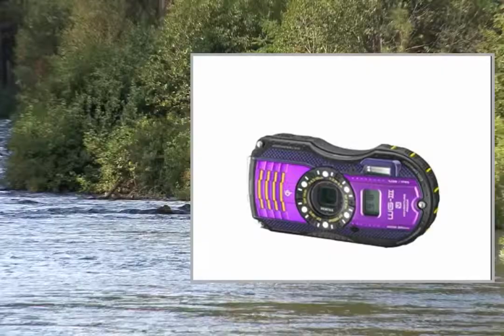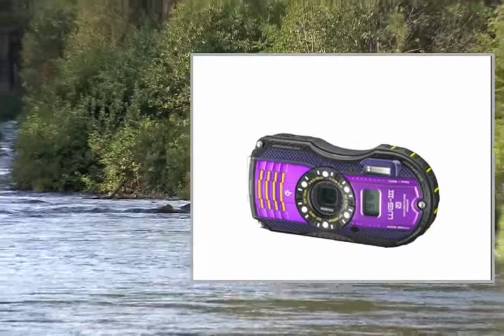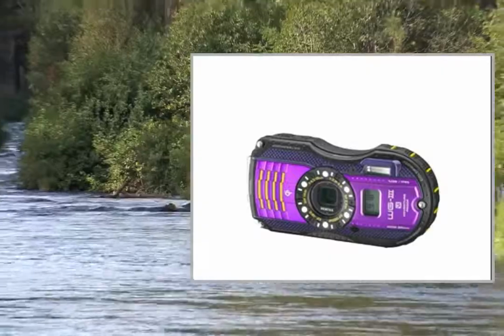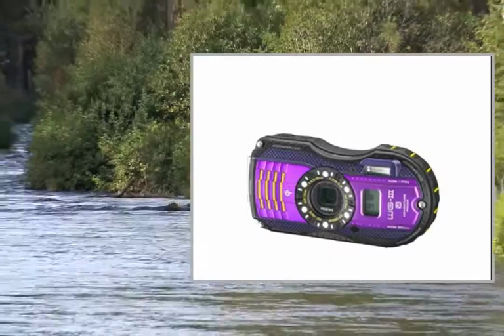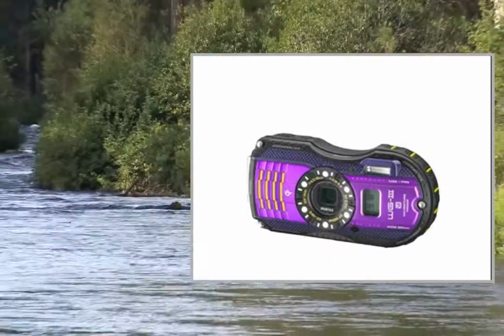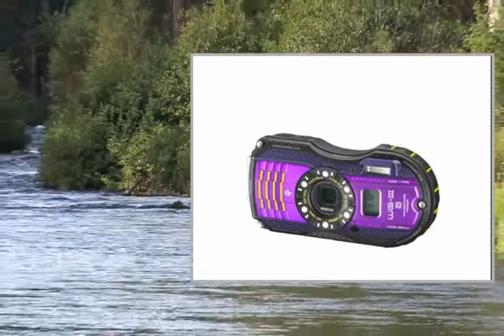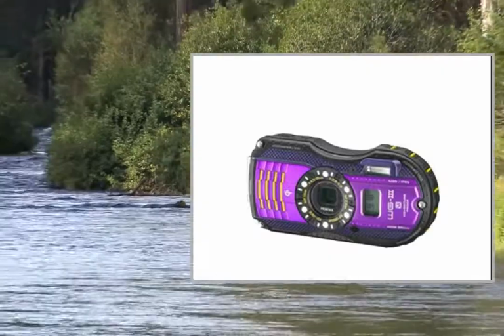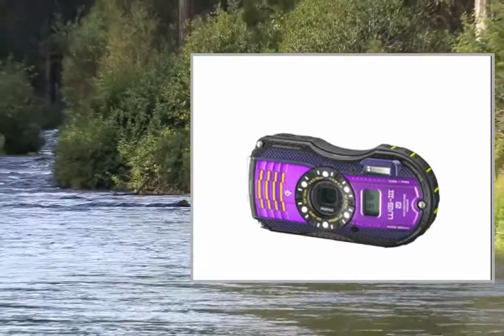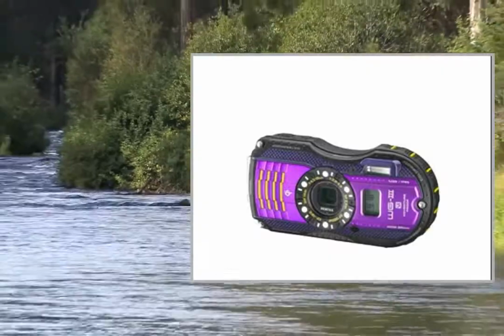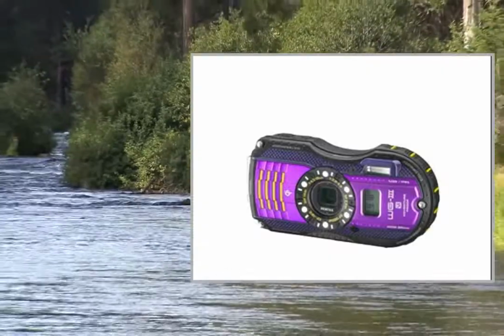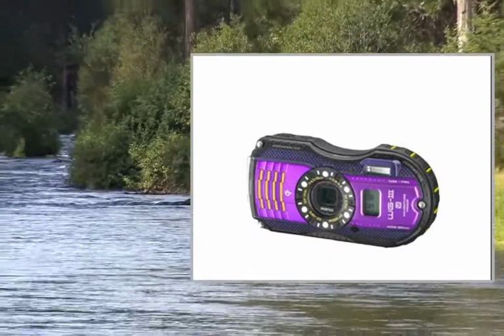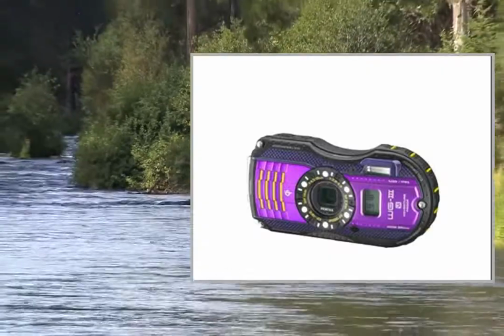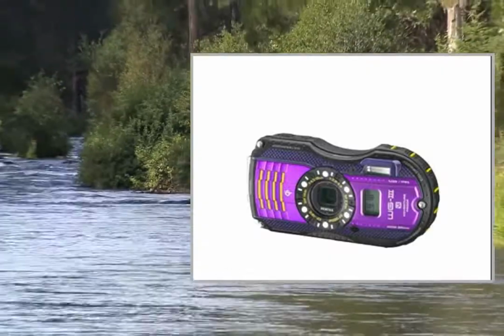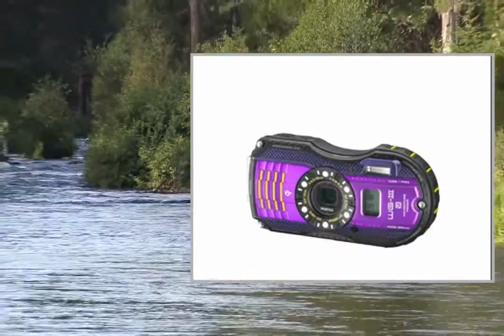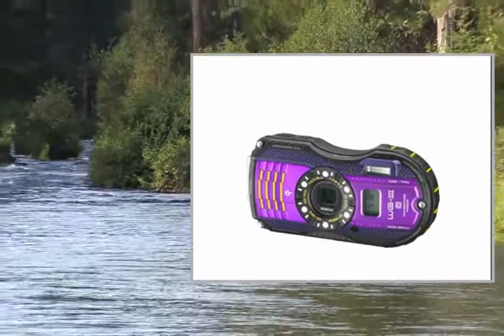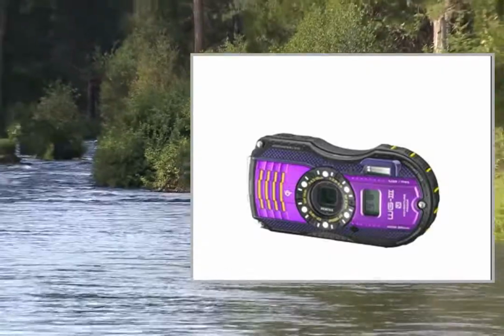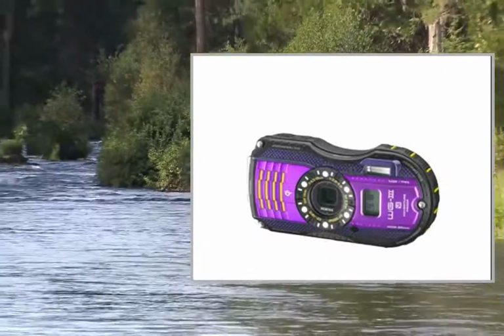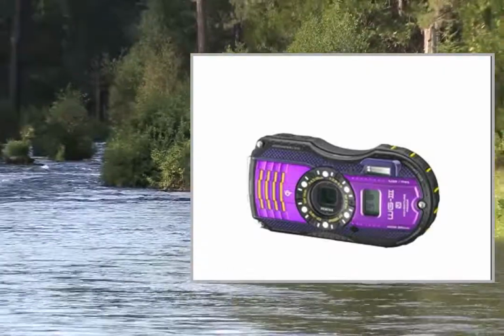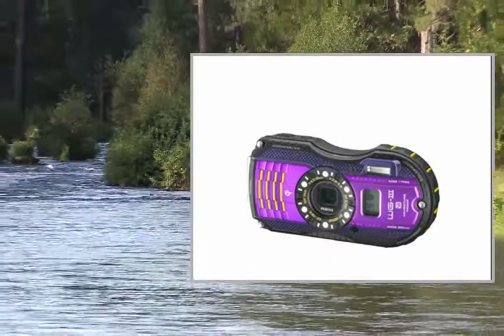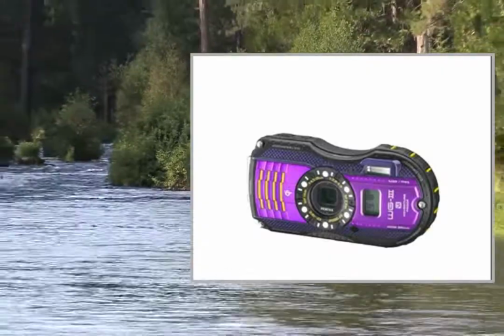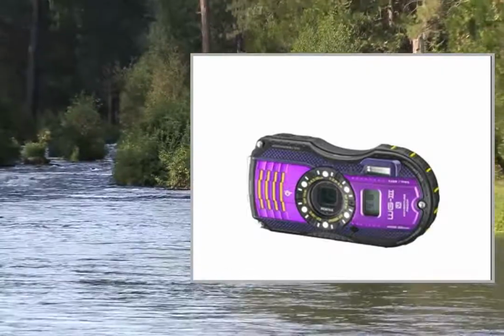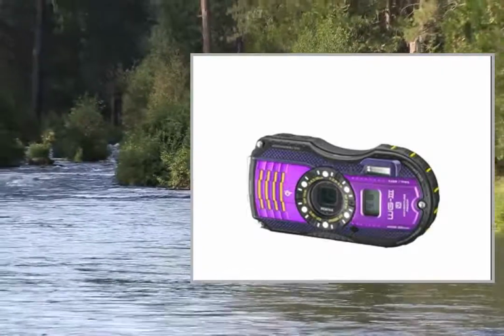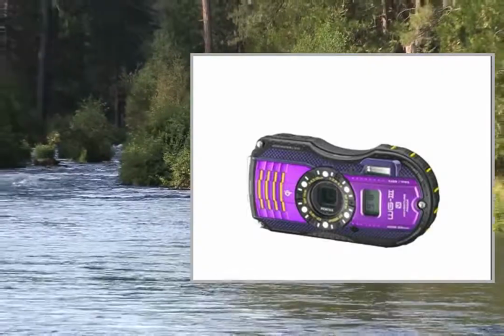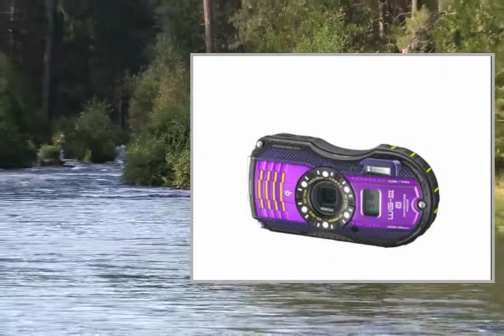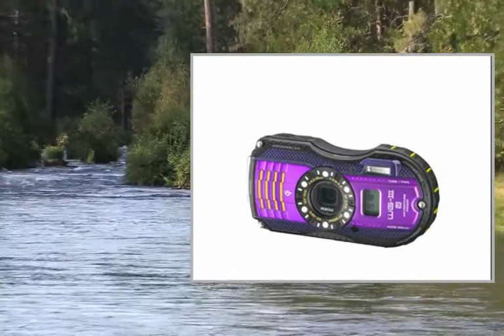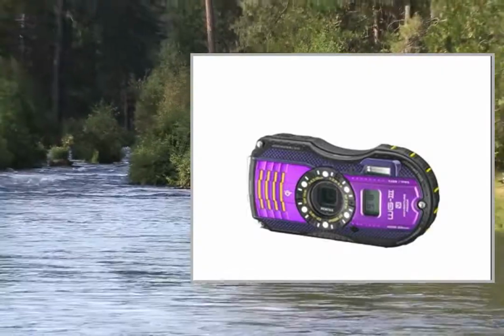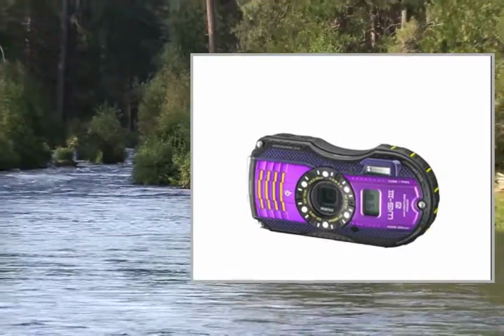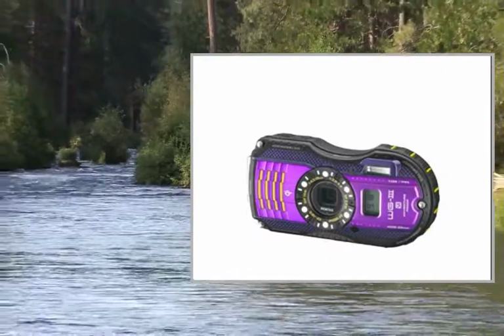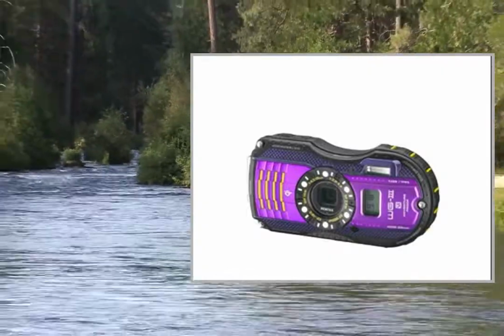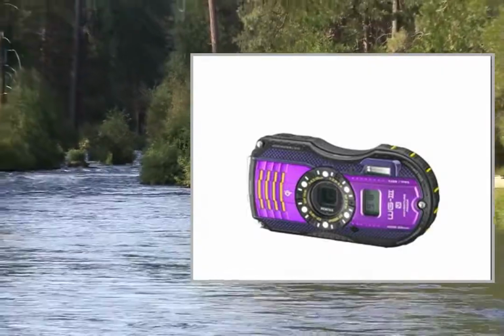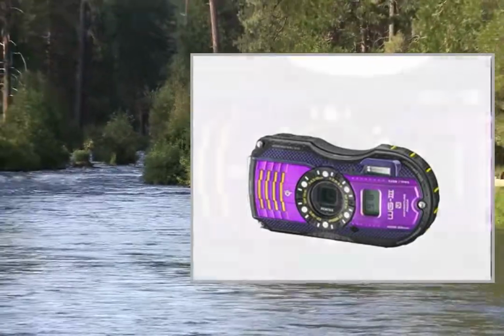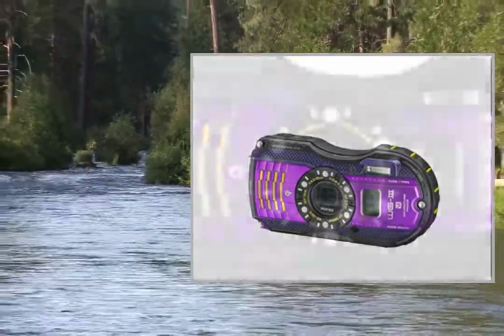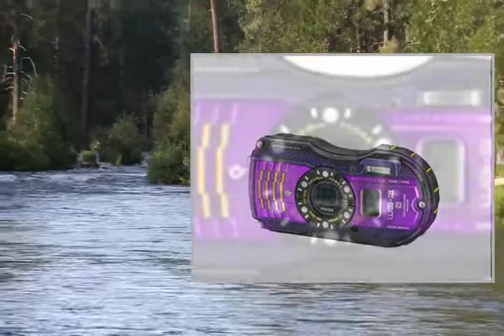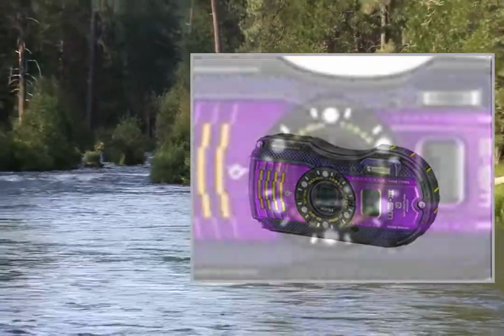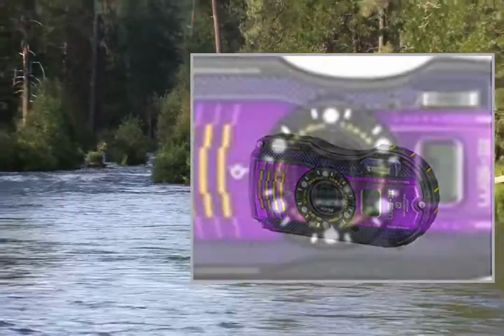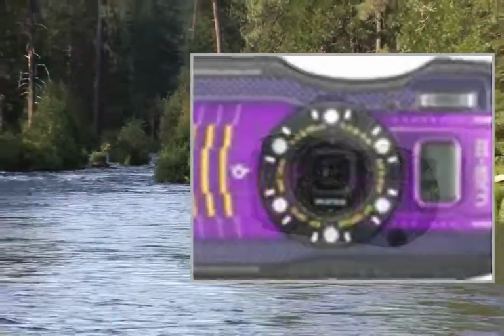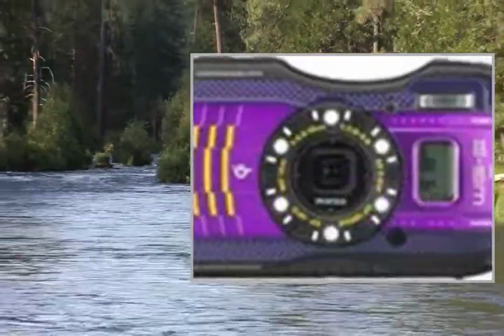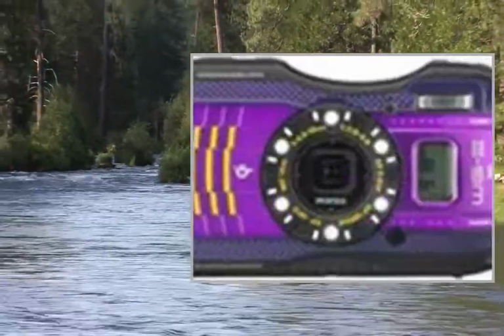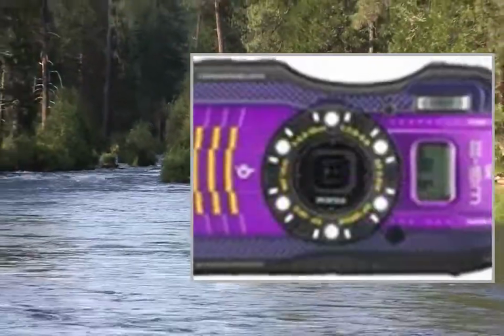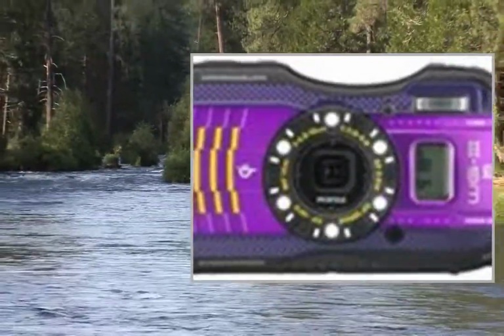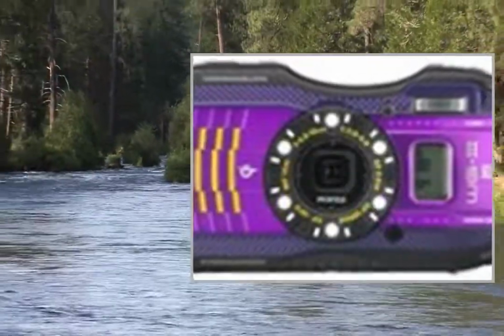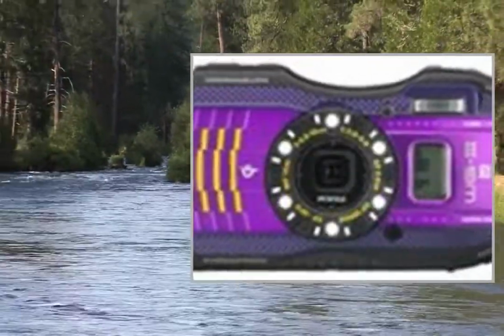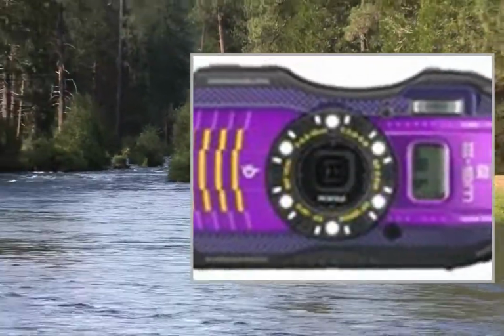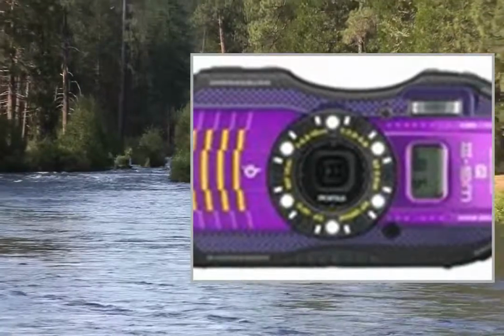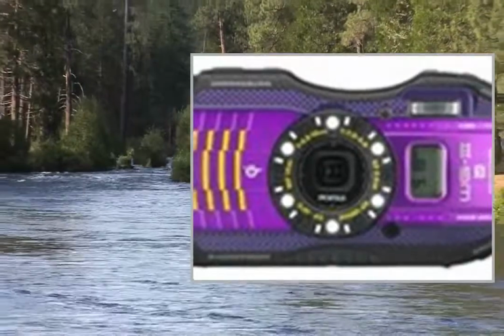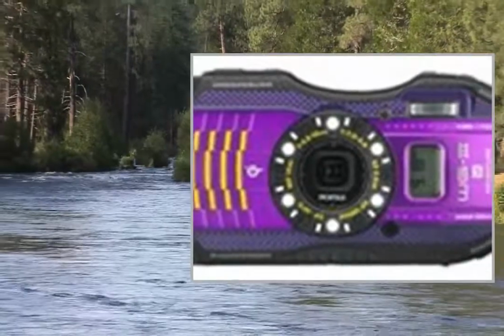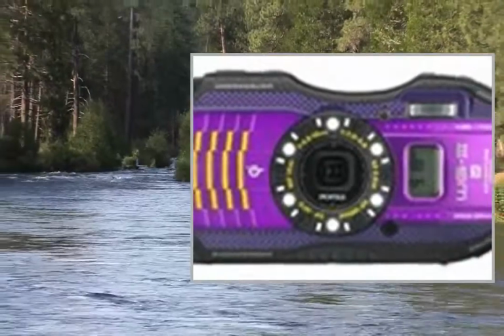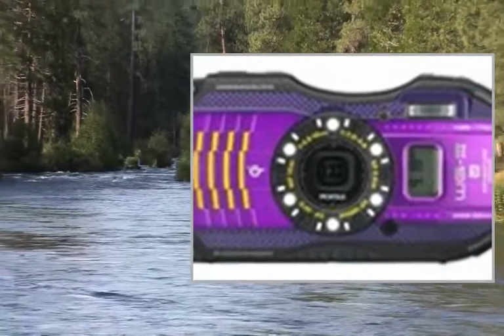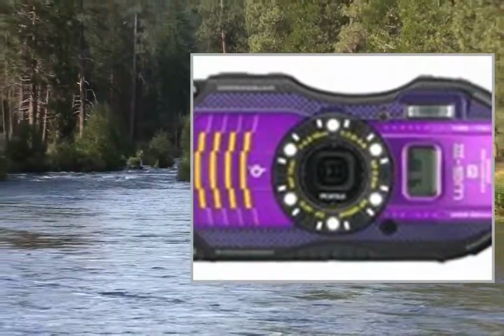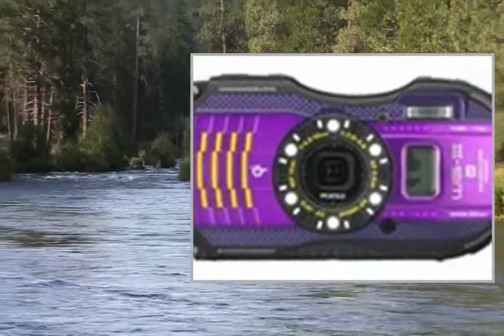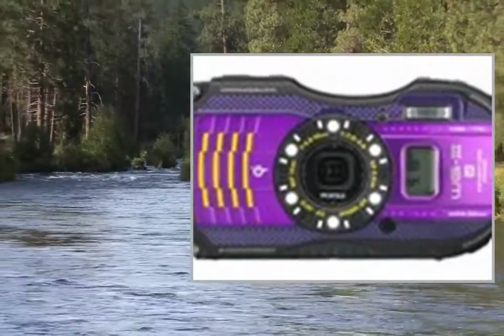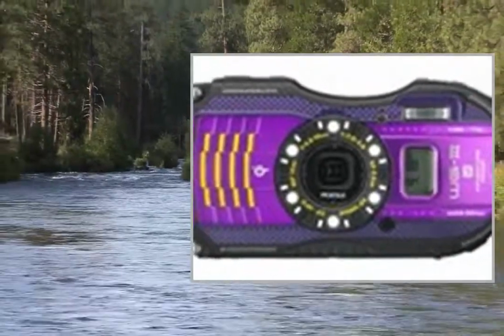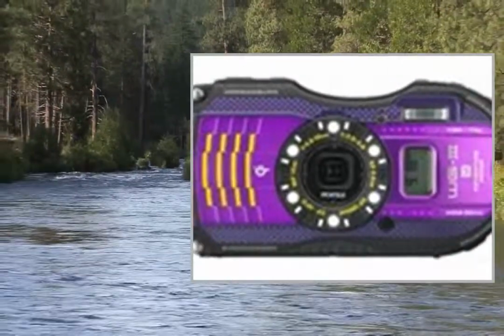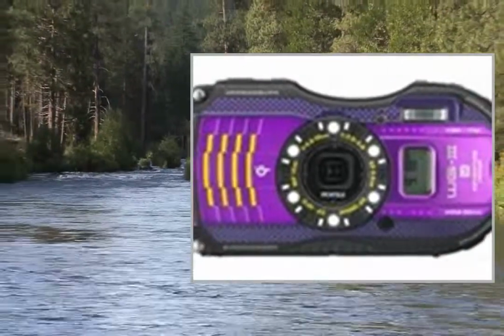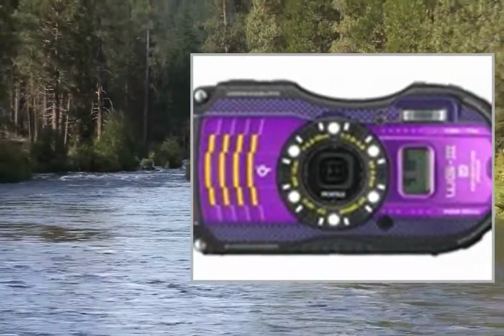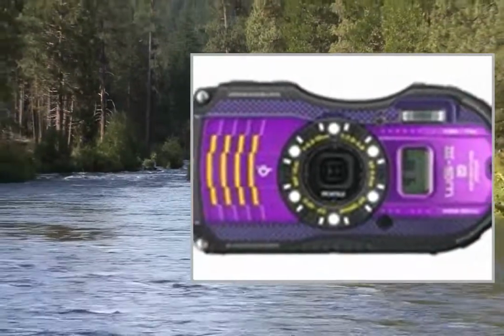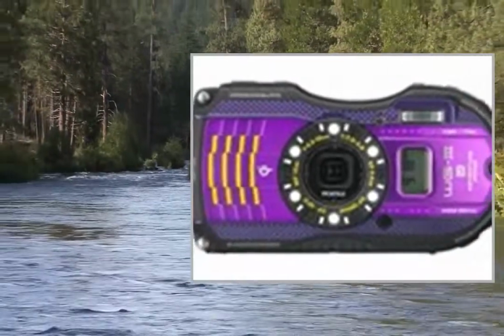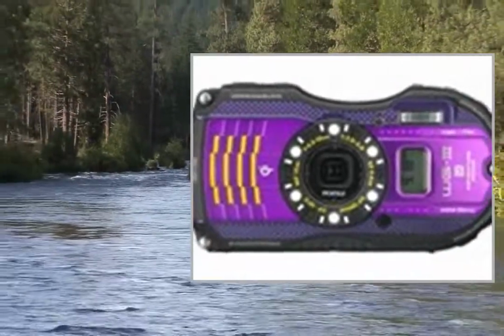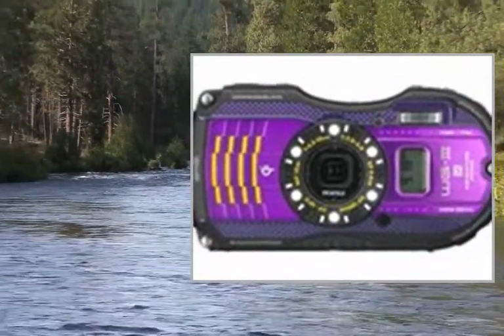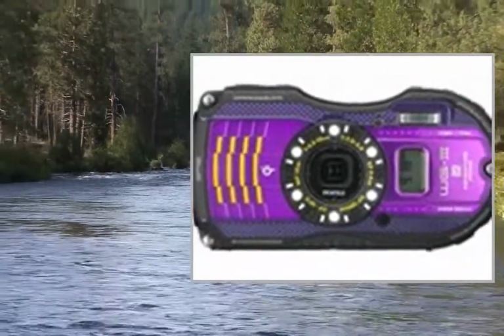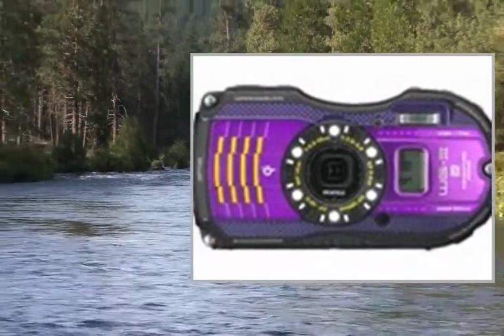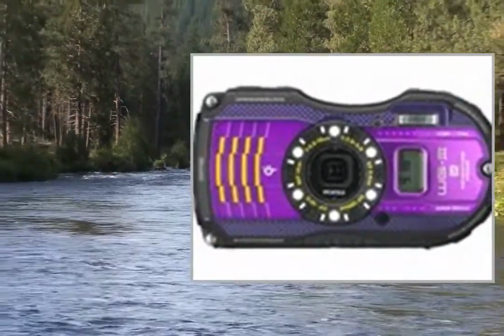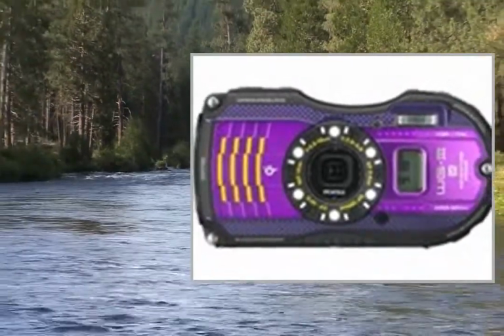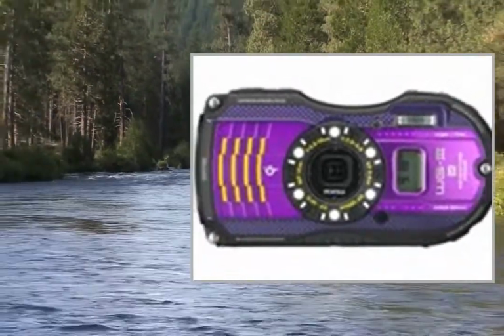Welcome to the video. This is a presentation of the PROBAC PointShoot Digital Cameras Canon PowerShot A1400.